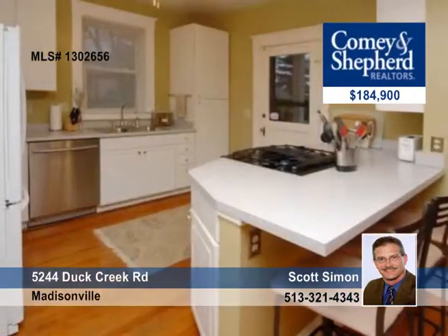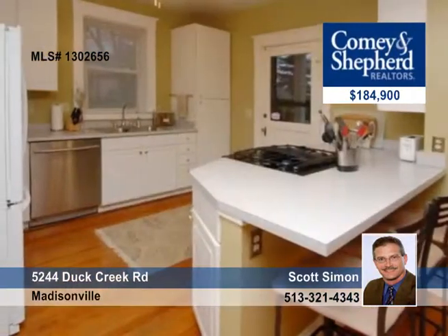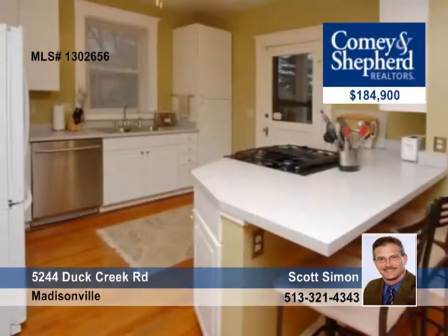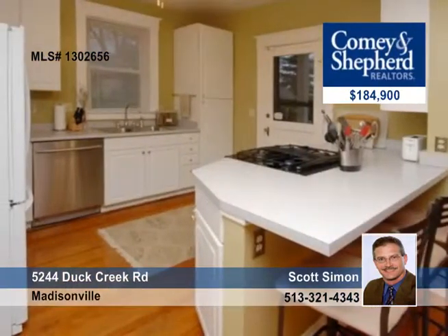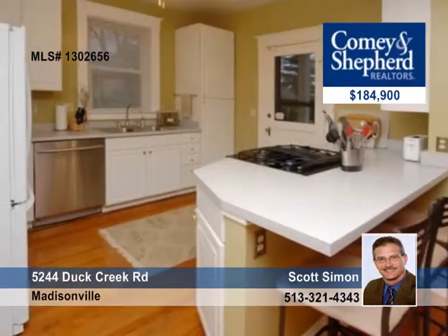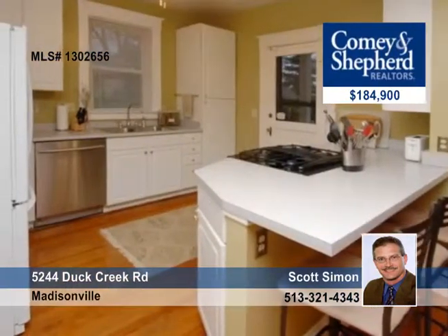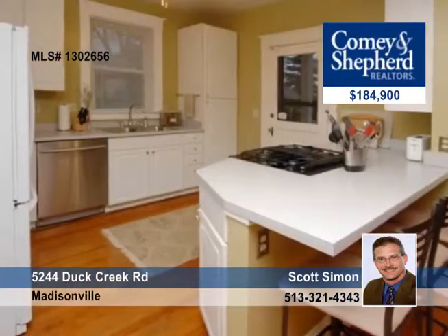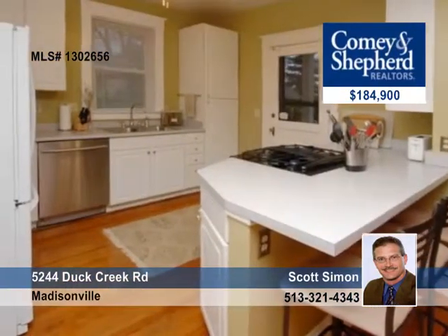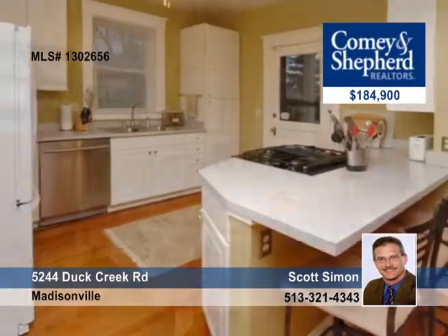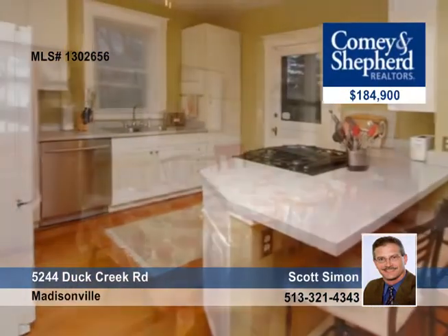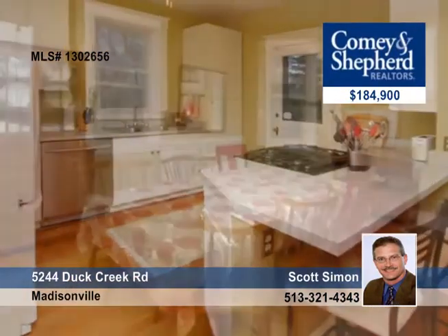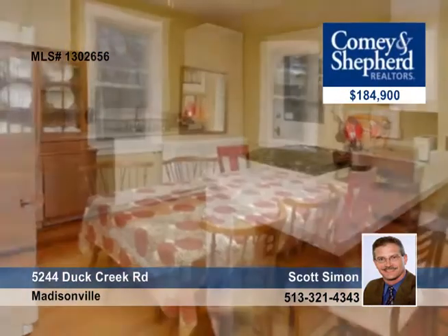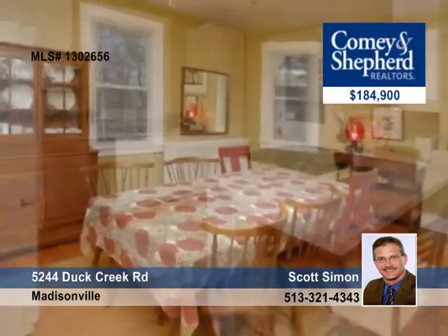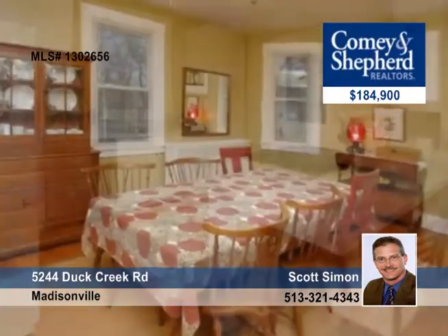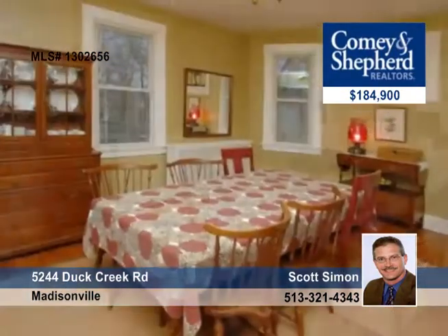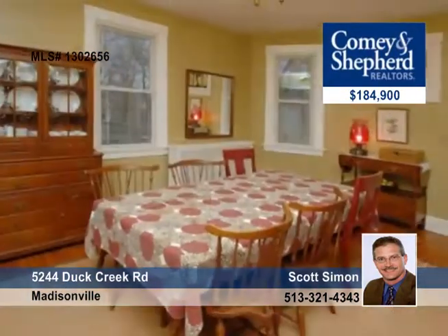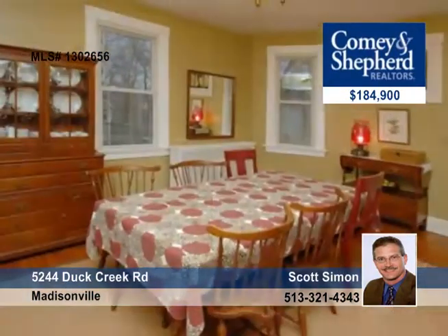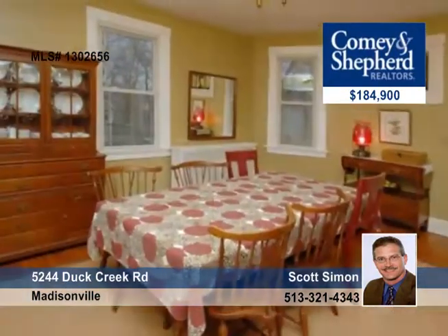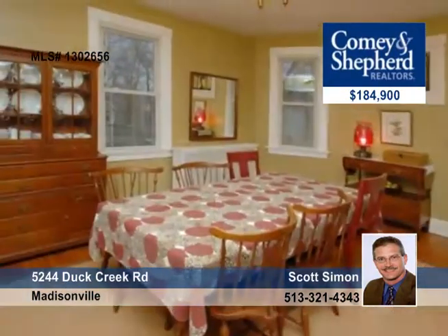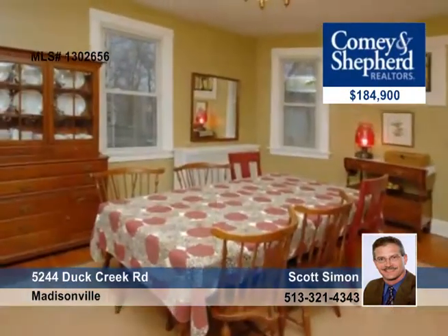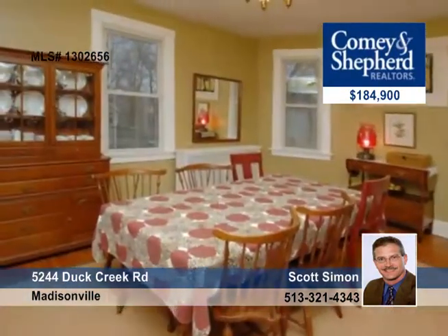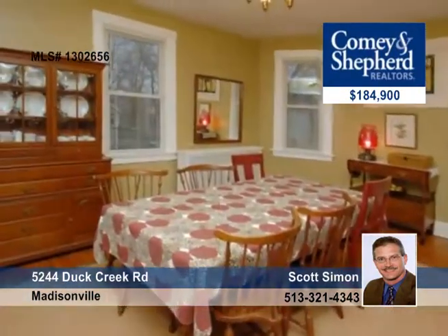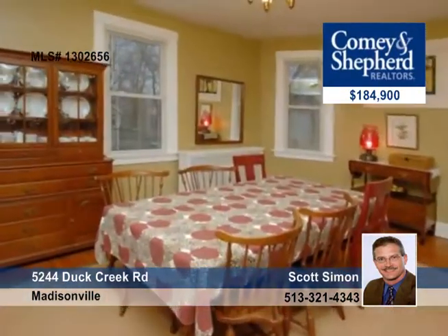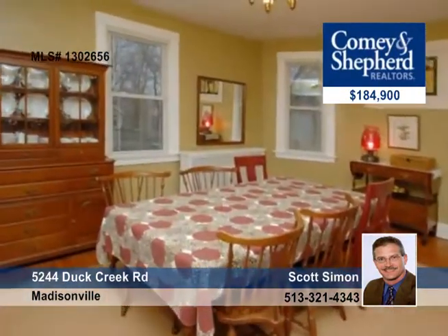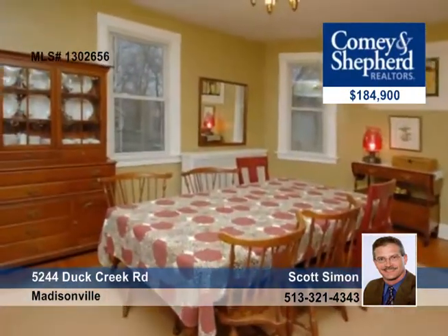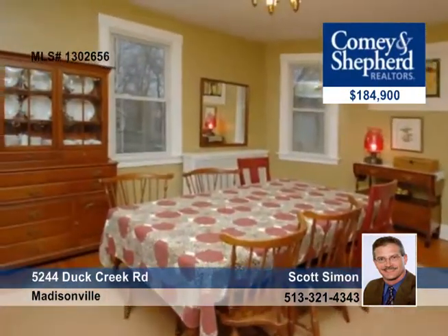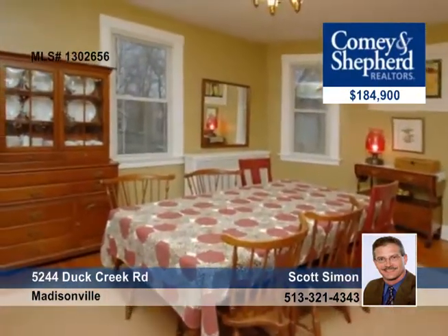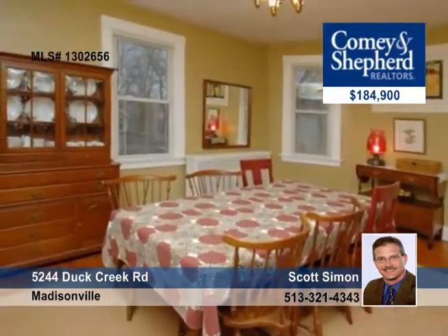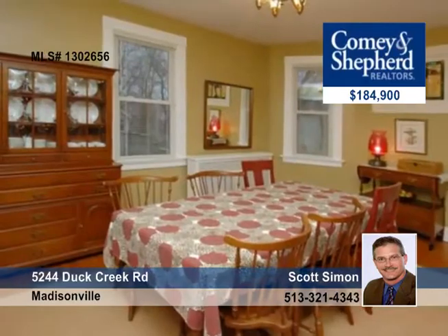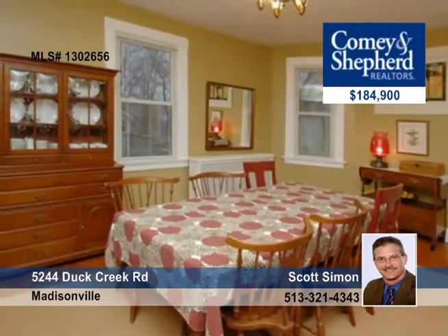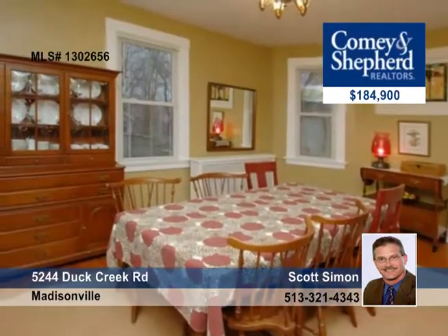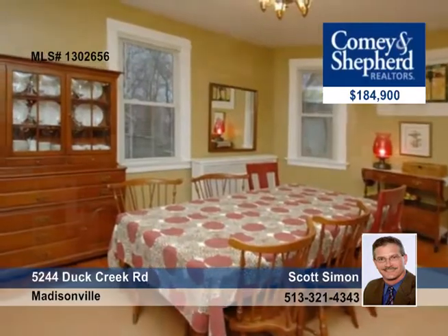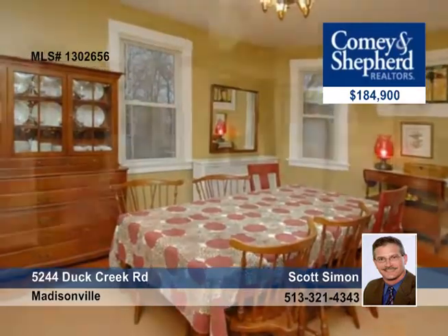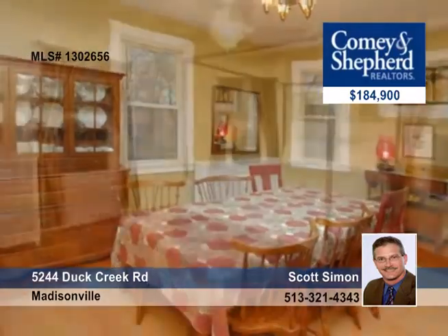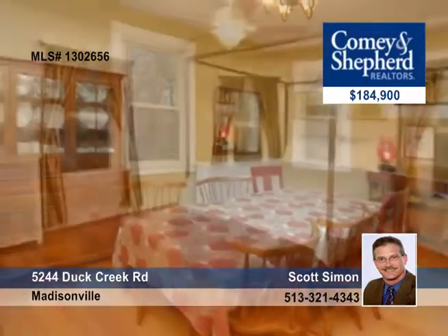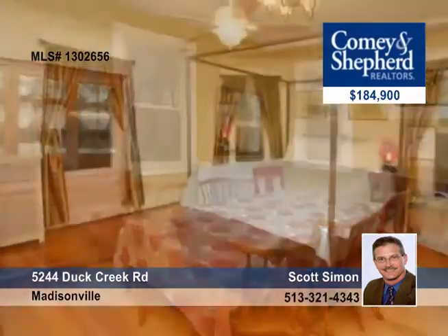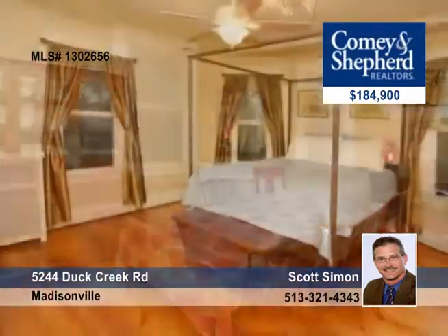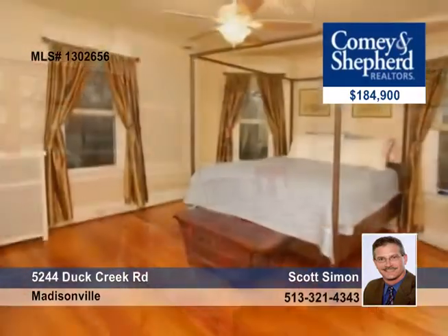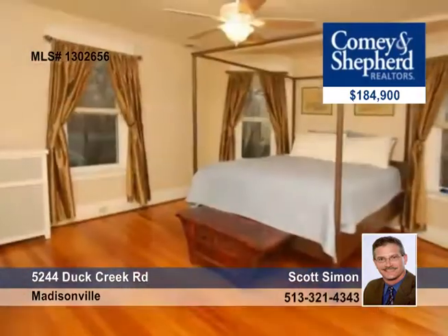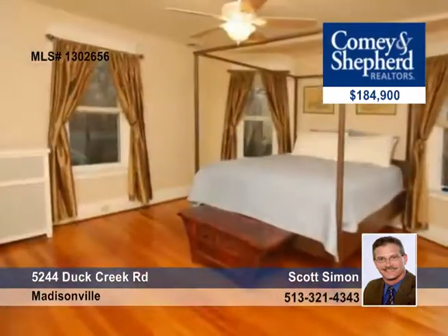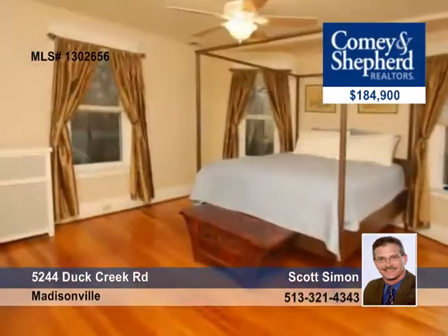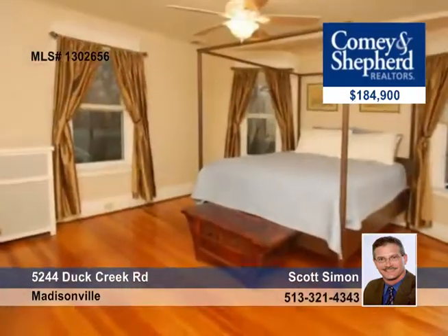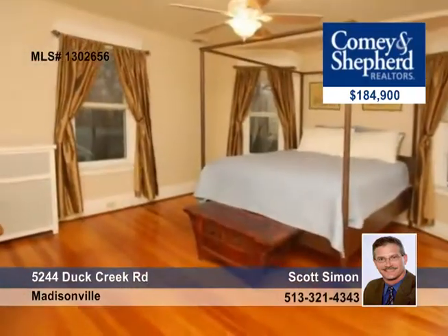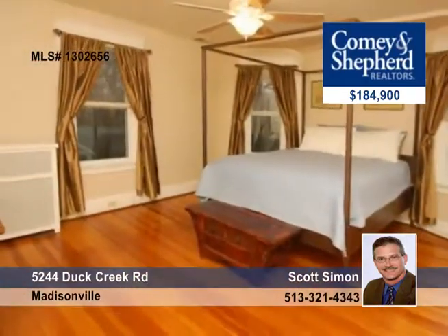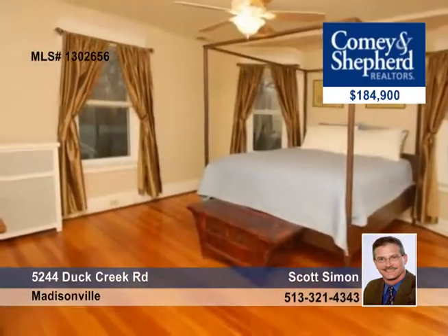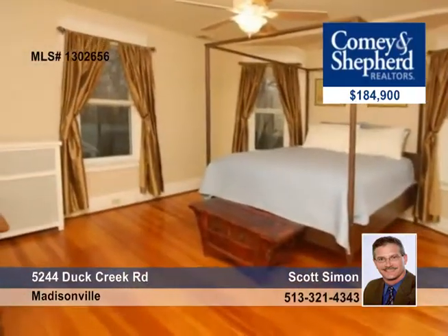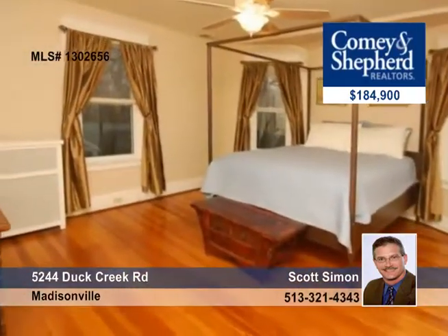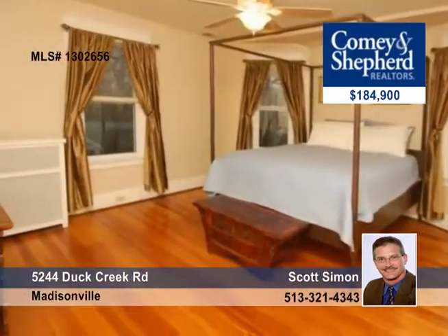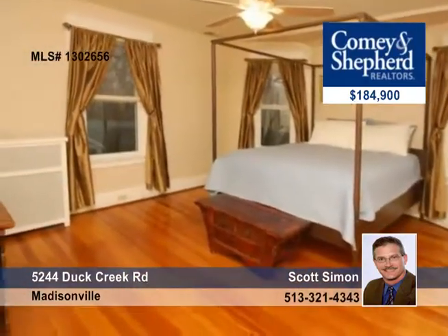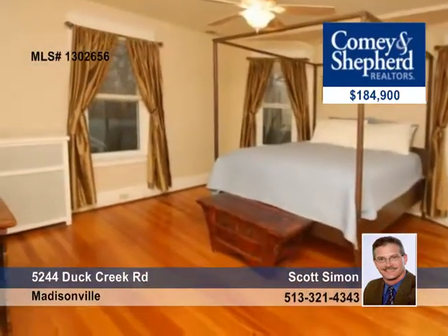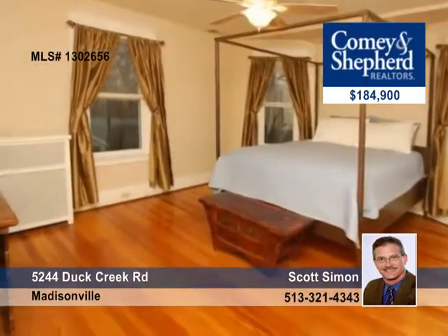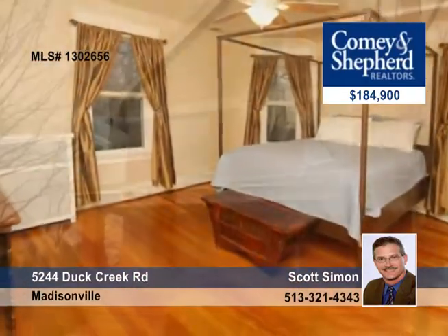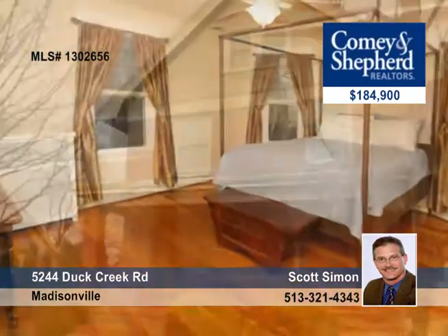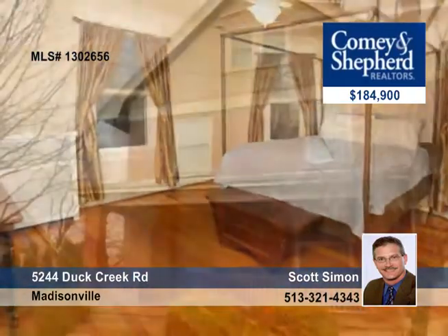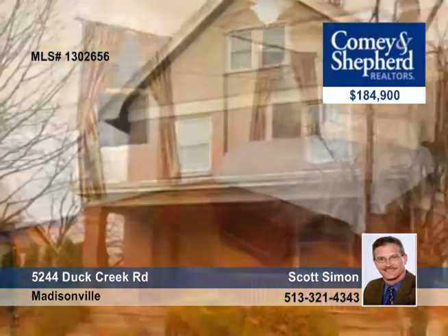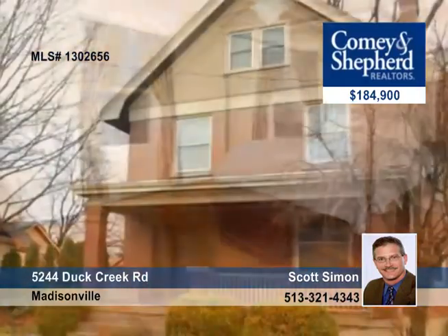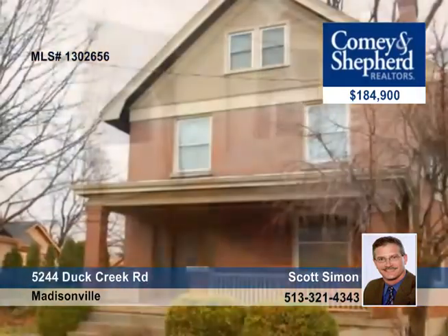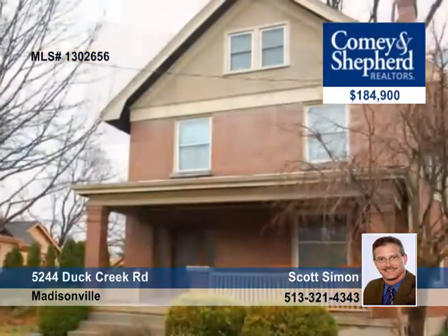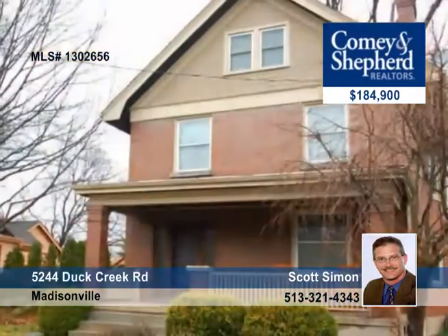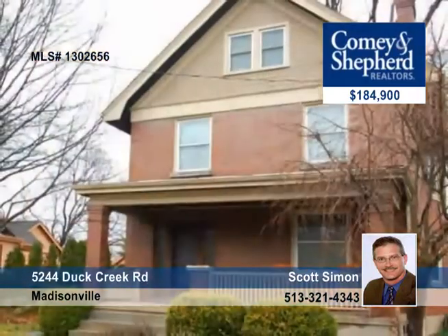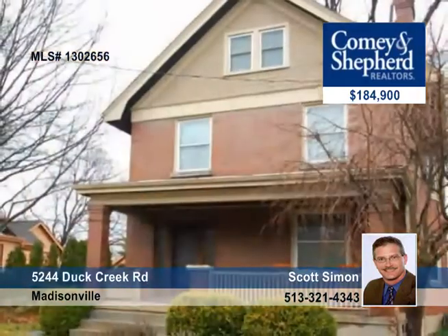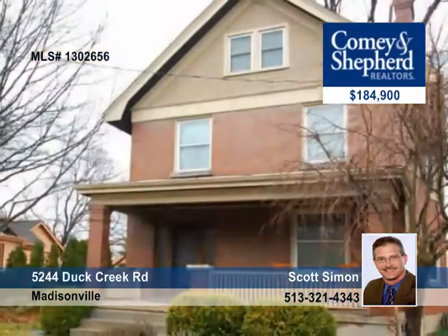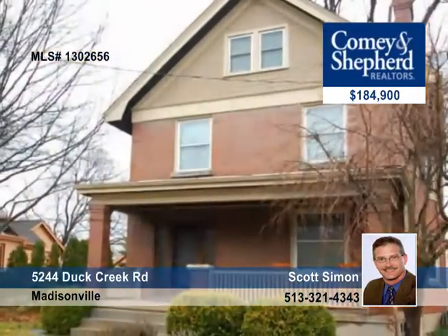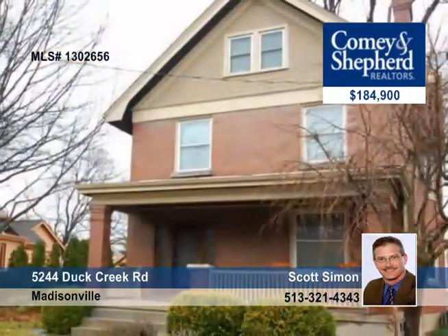The kitchen is open and the large 3rd floor master bedroom has a semi-finished bath. There's so much more to see with Scott.